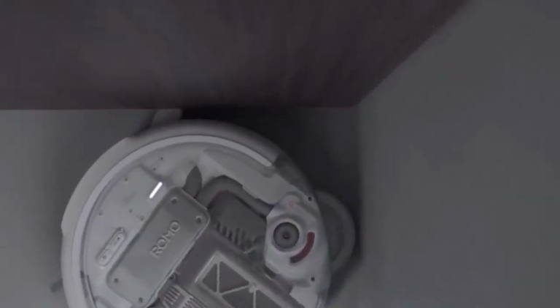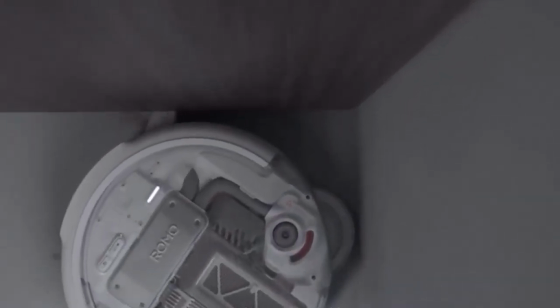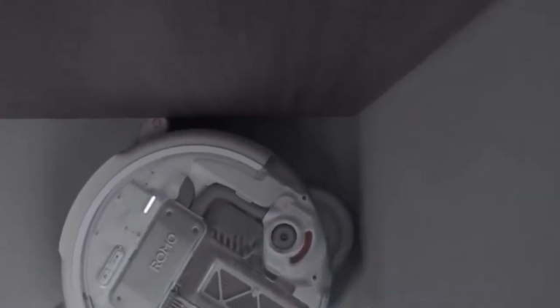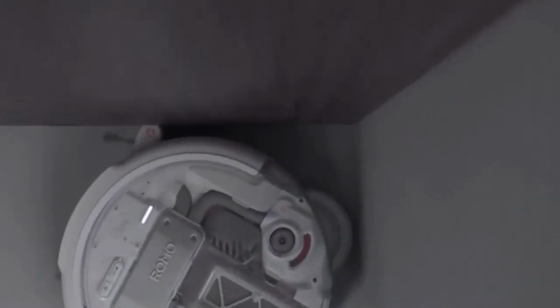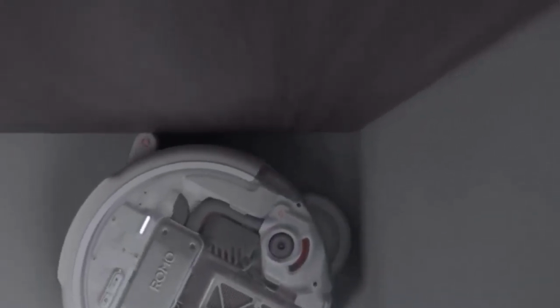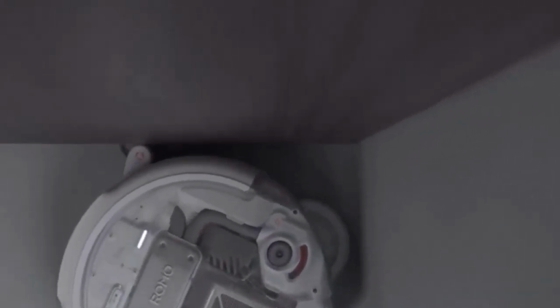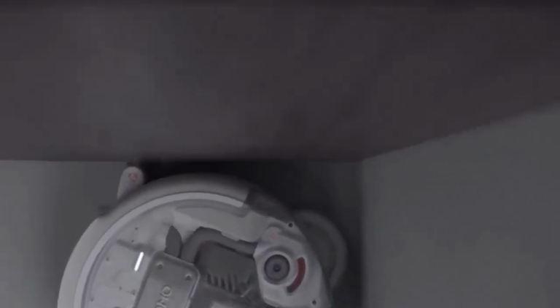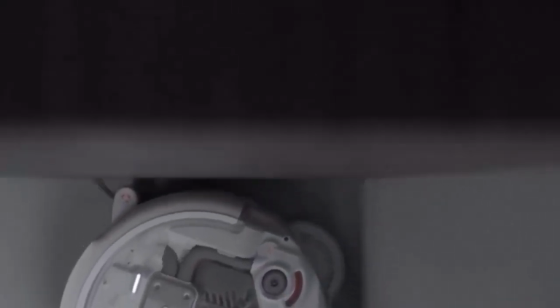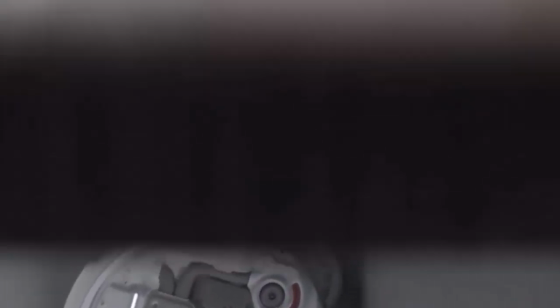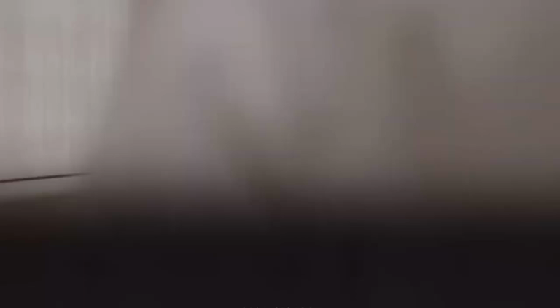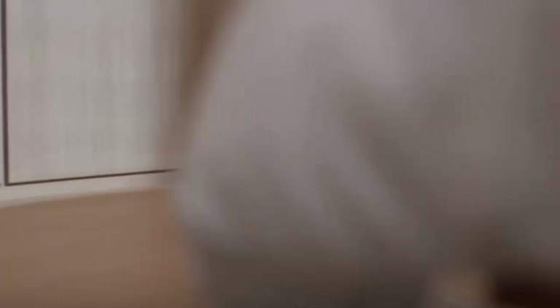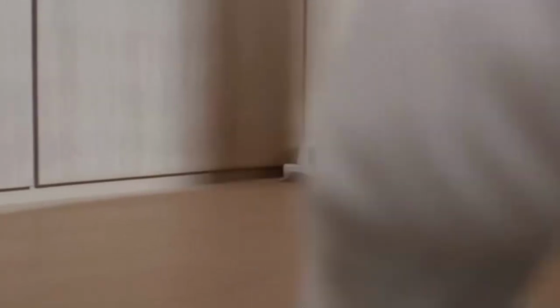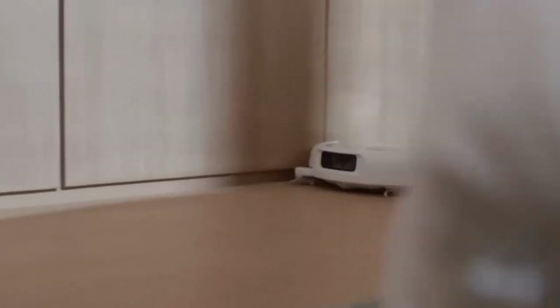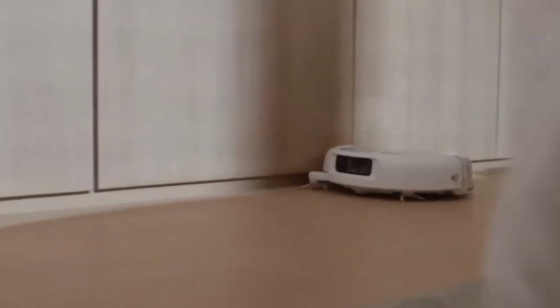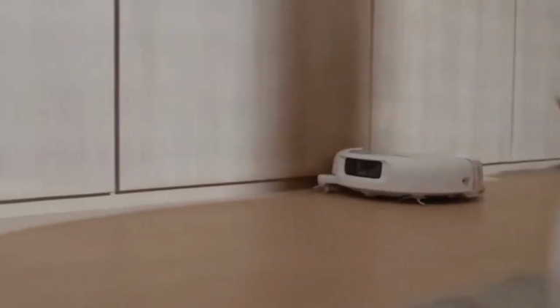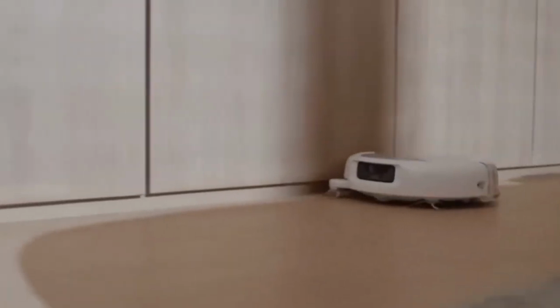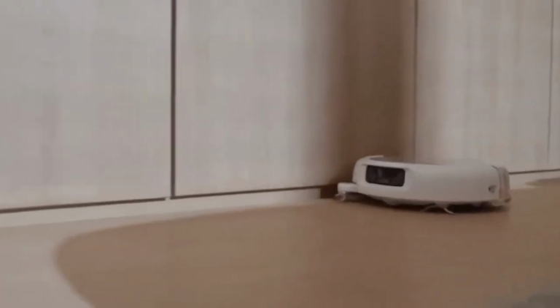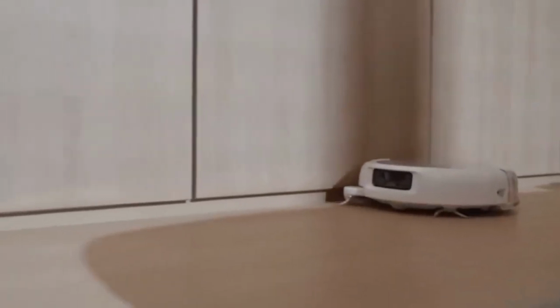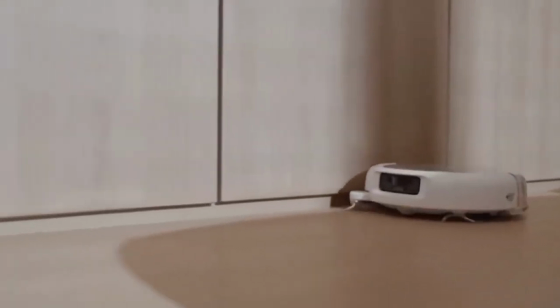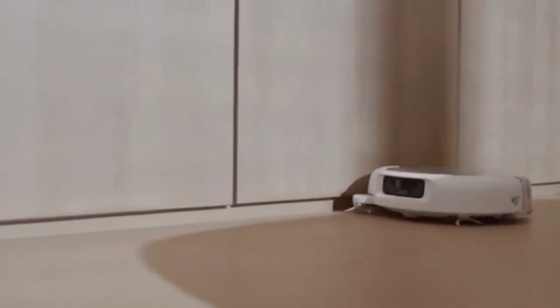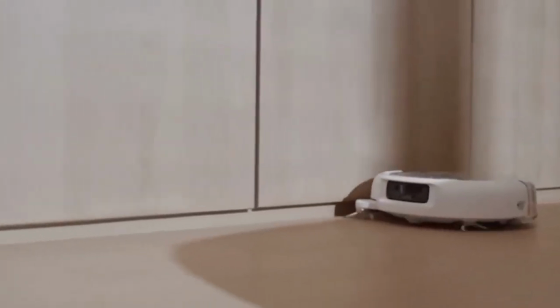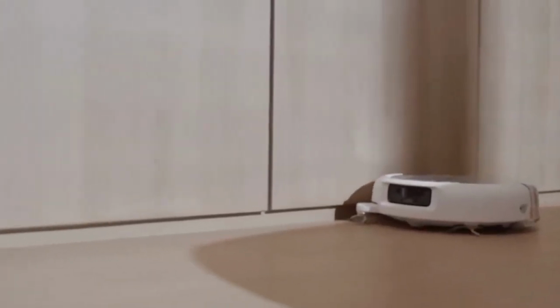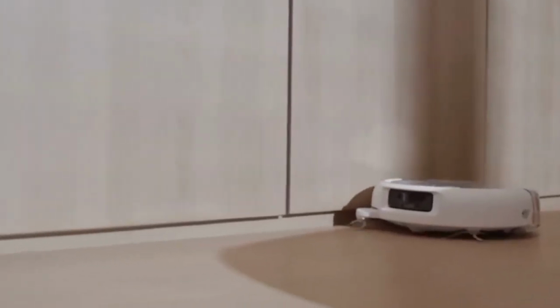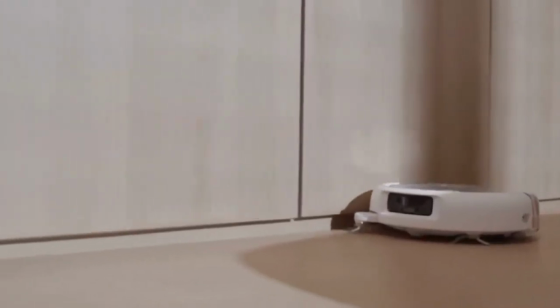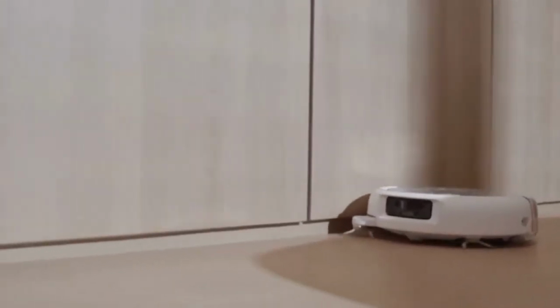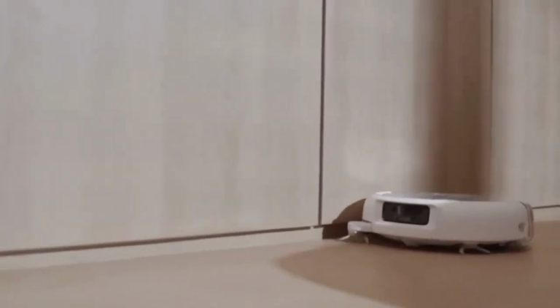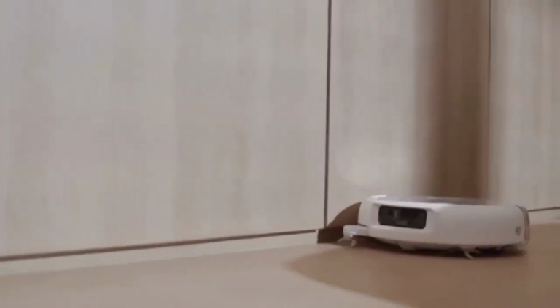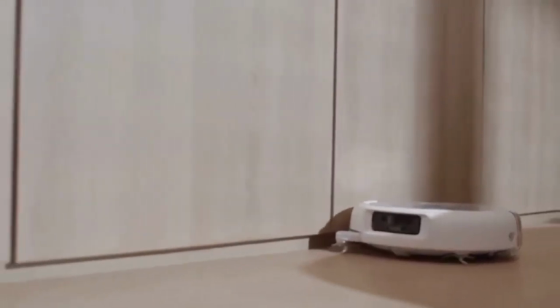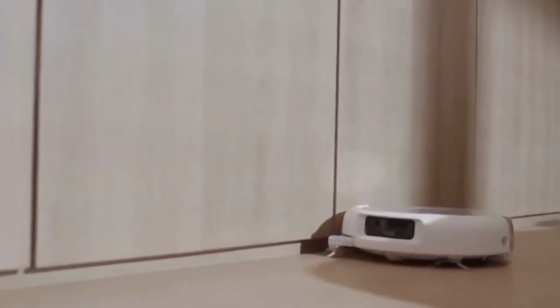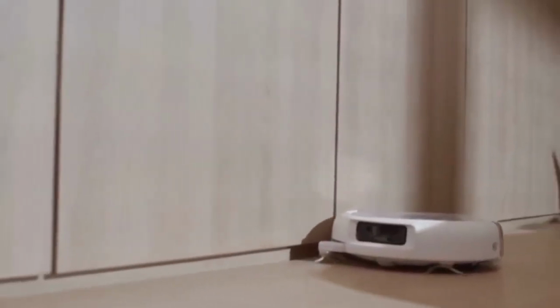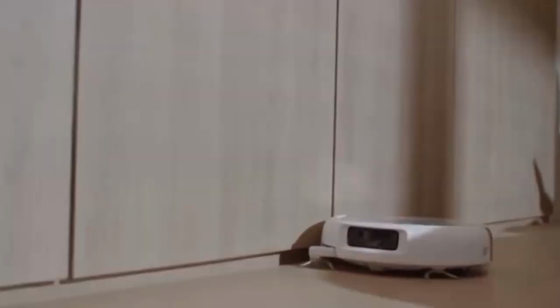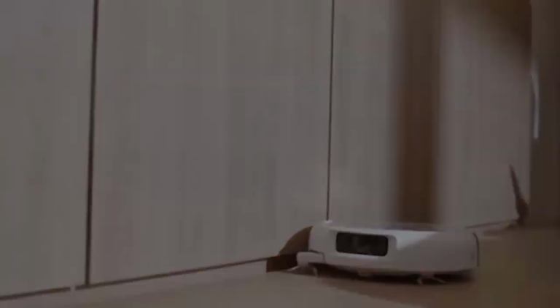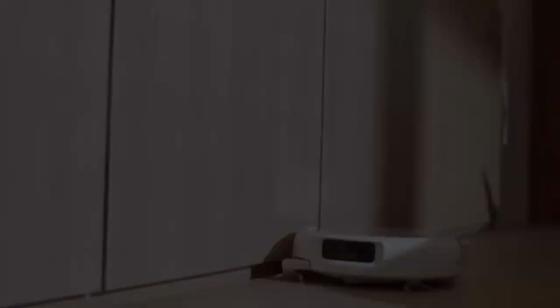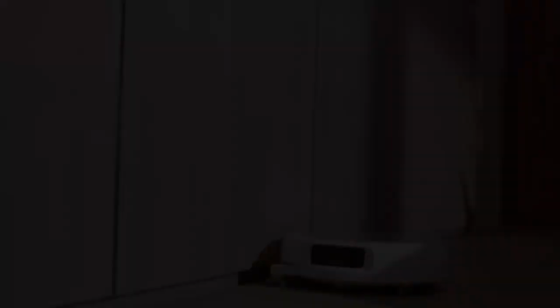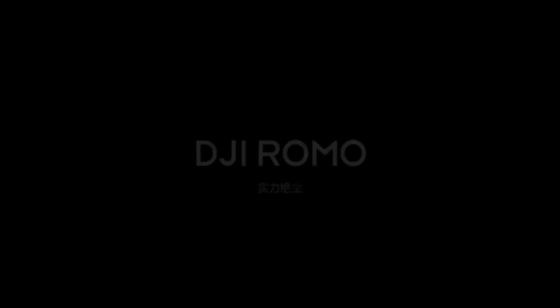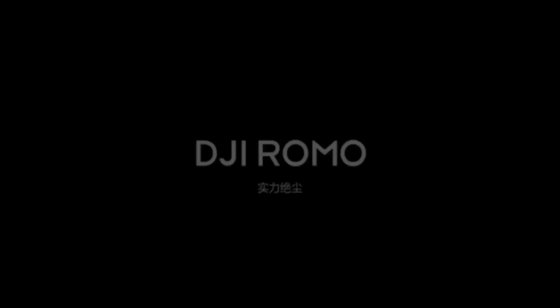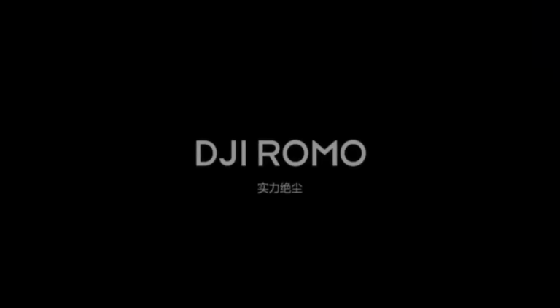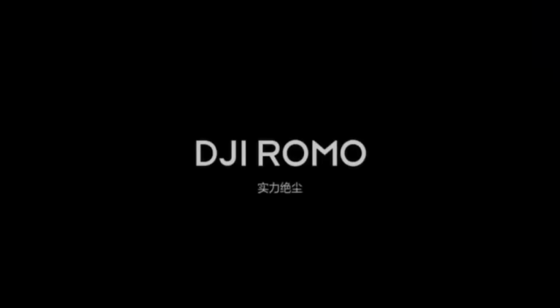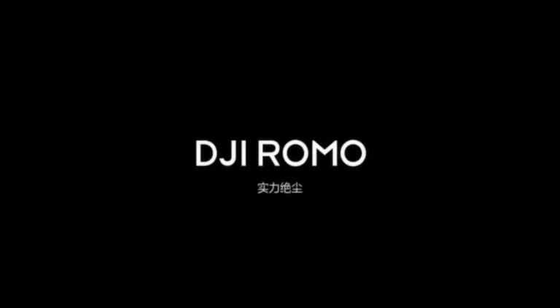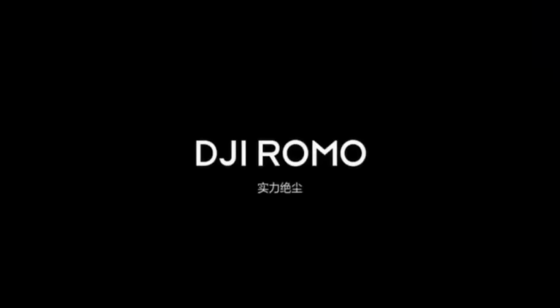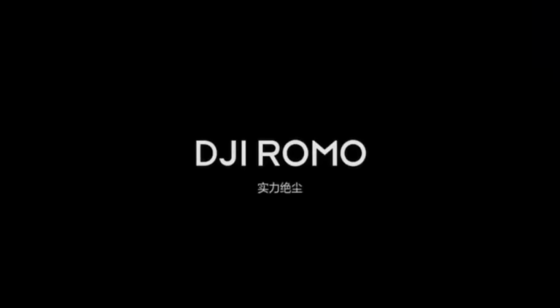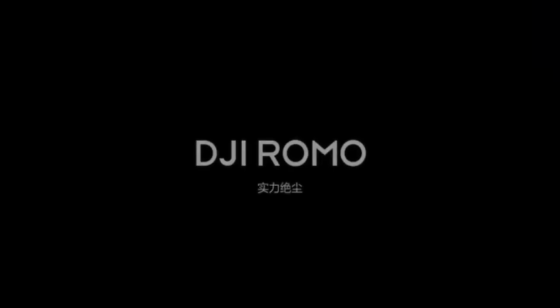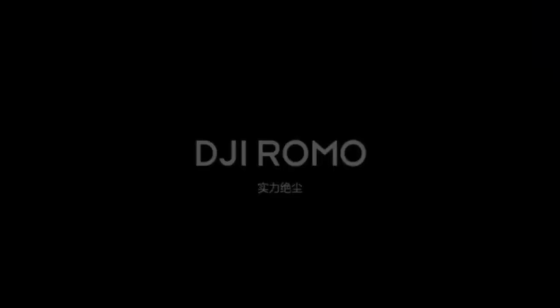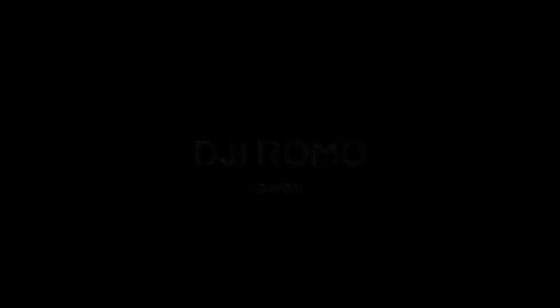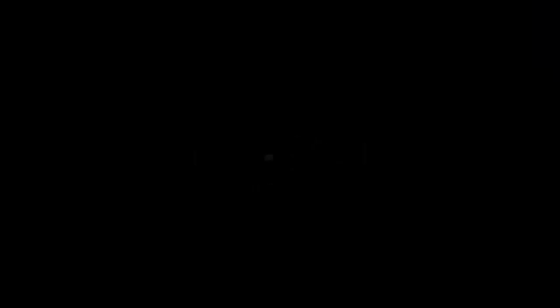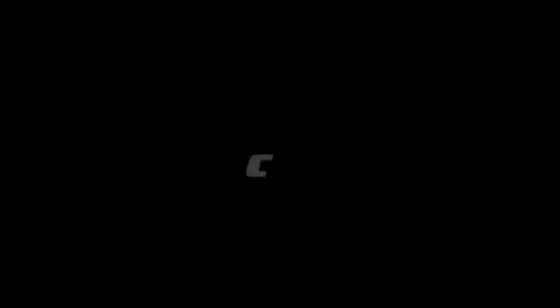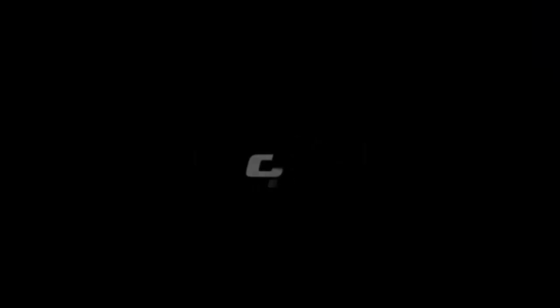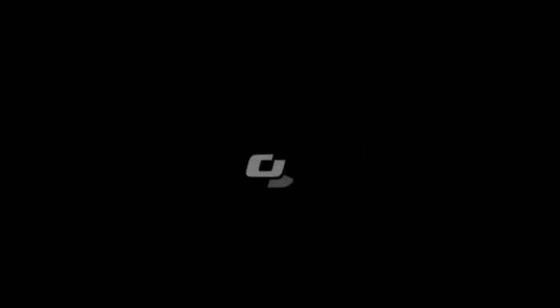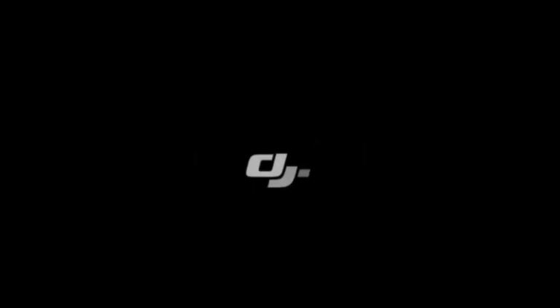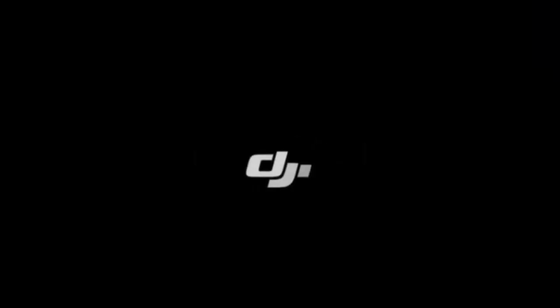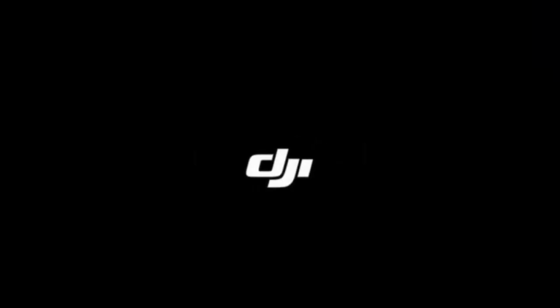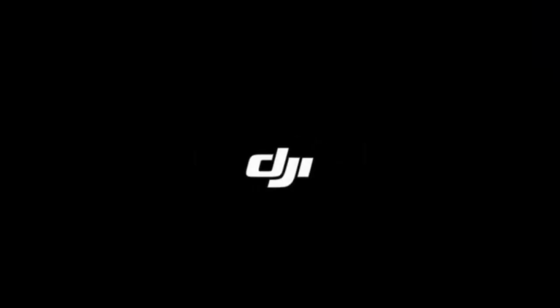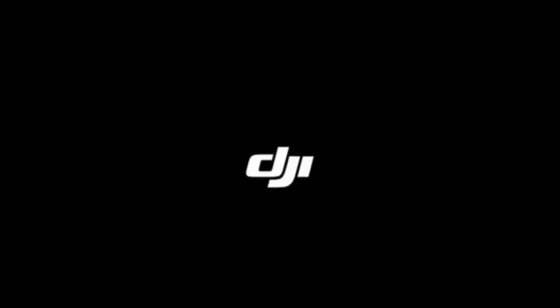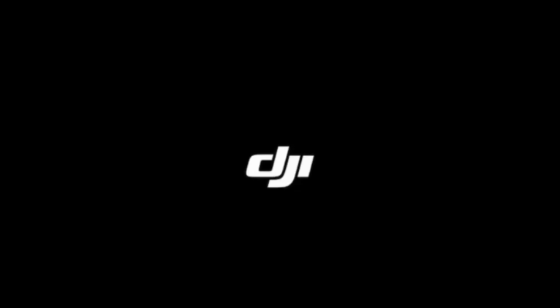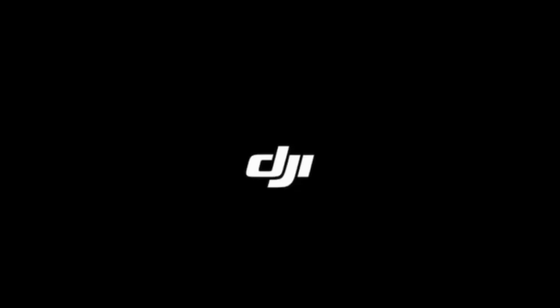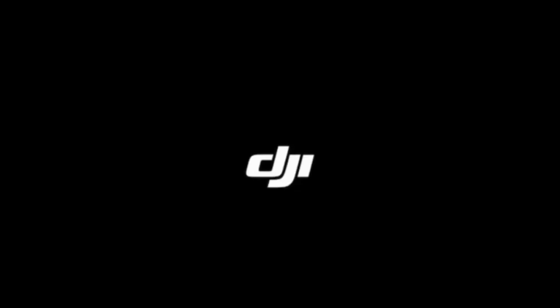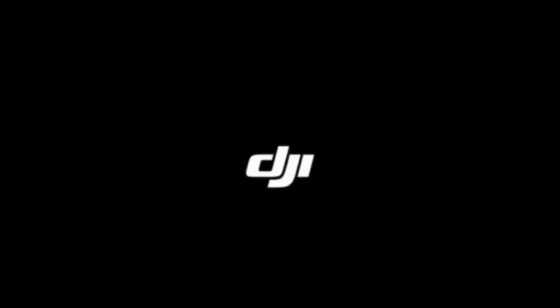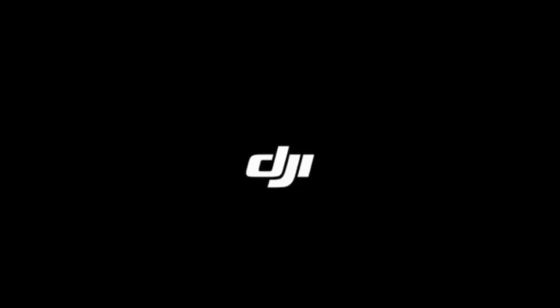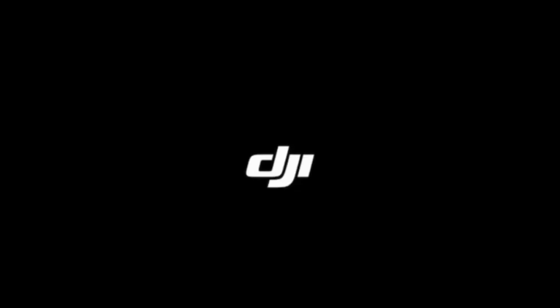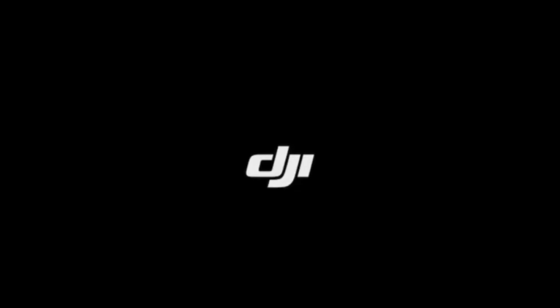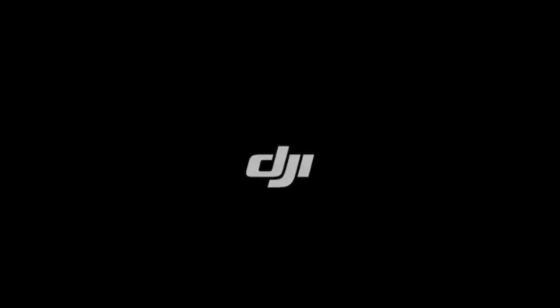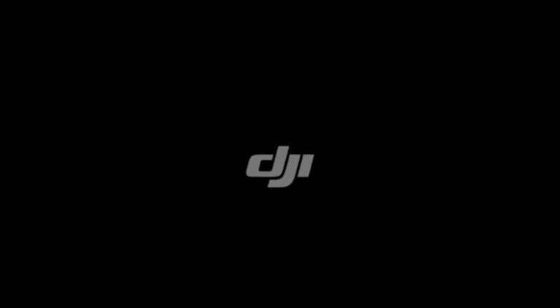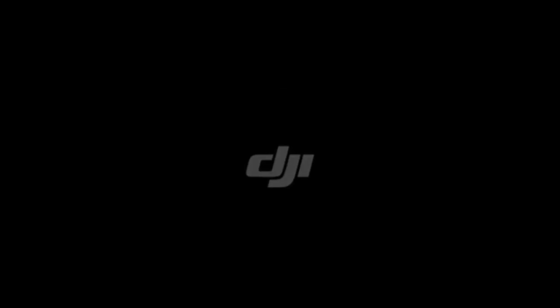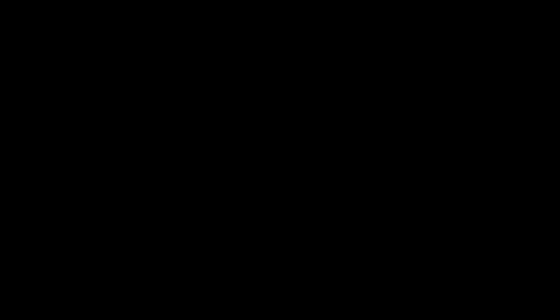One thing is certain: the future of robot vacuums just got a little more transparent. If you want to grab one for yourself, just tap the product link right here — it's the easiest way to check the latest price, and it helps support the channel too.